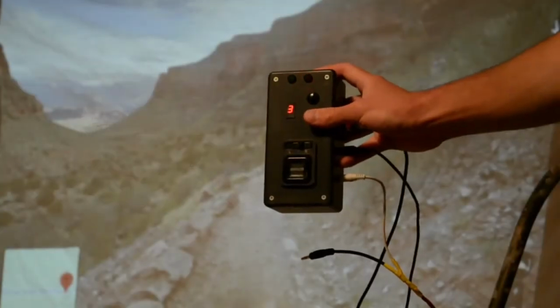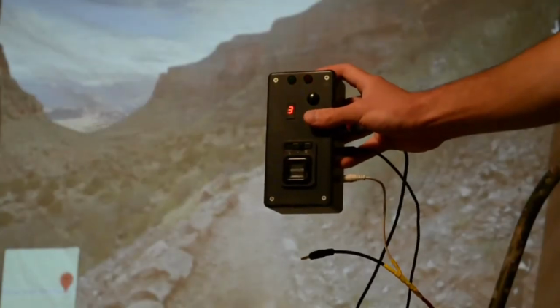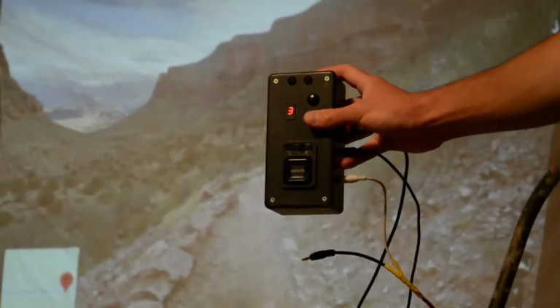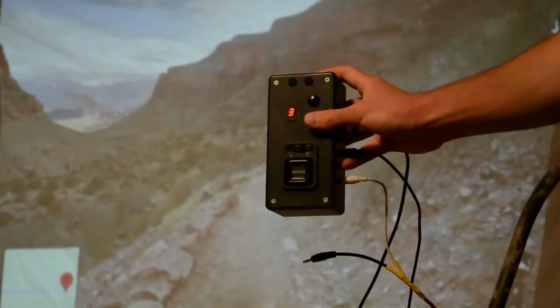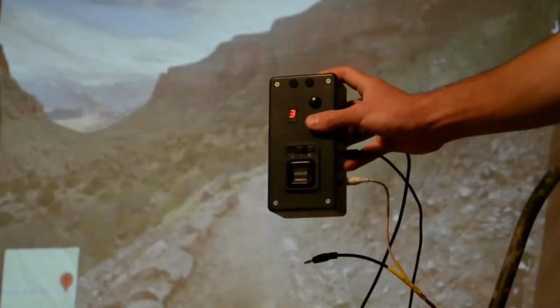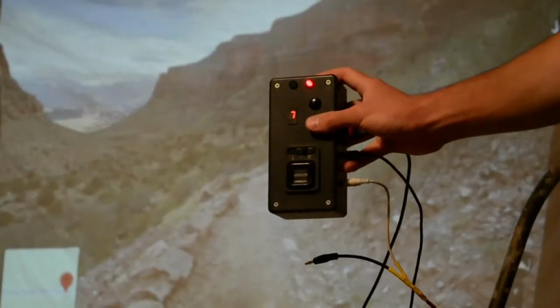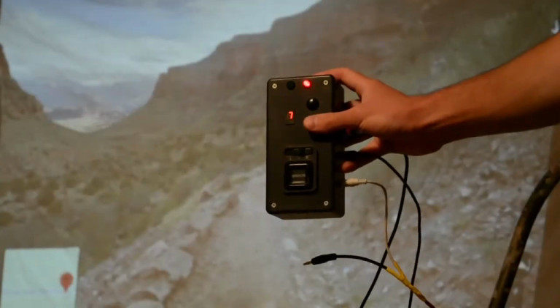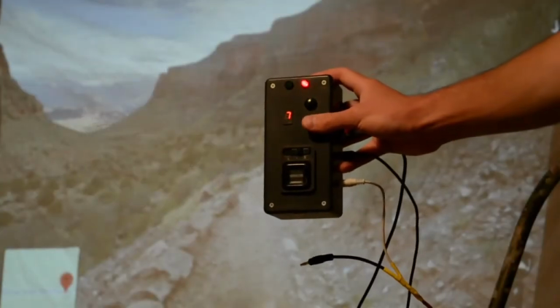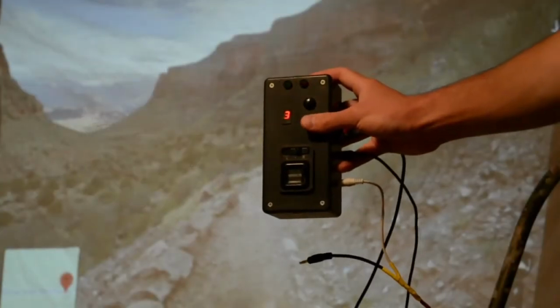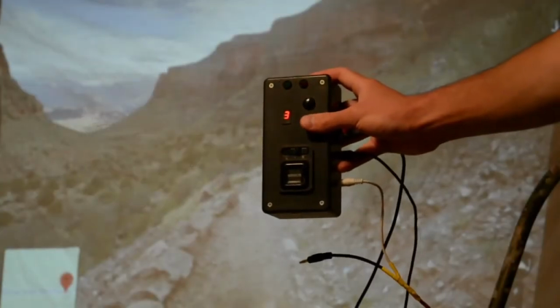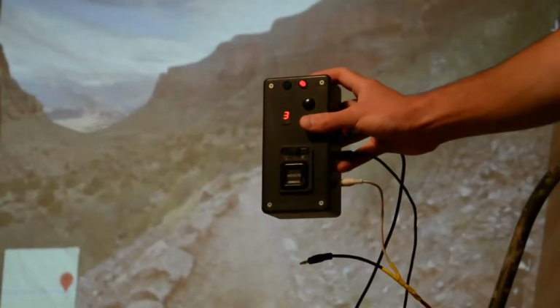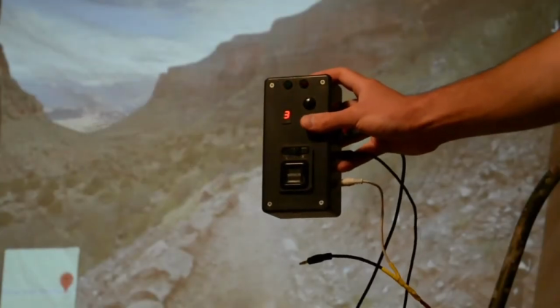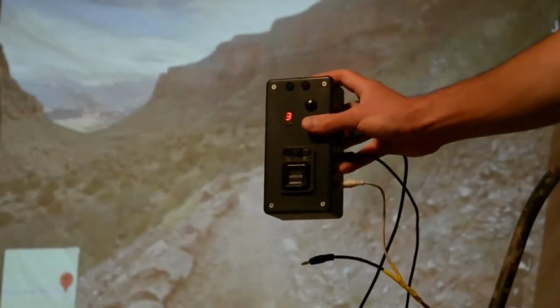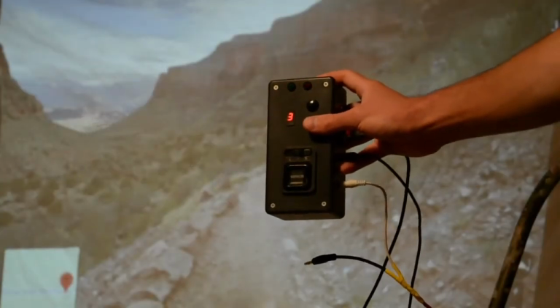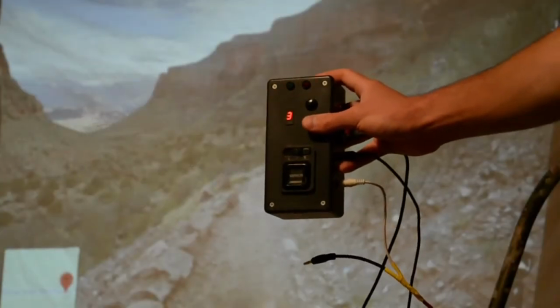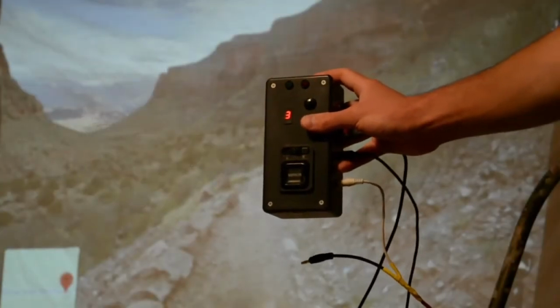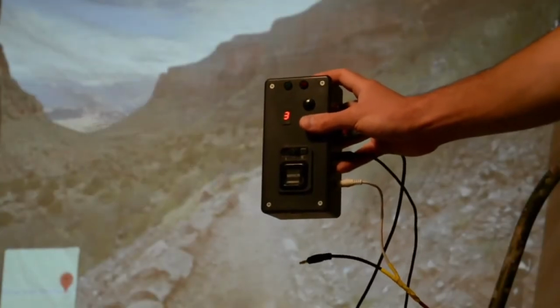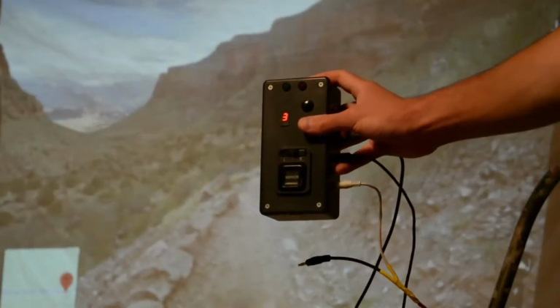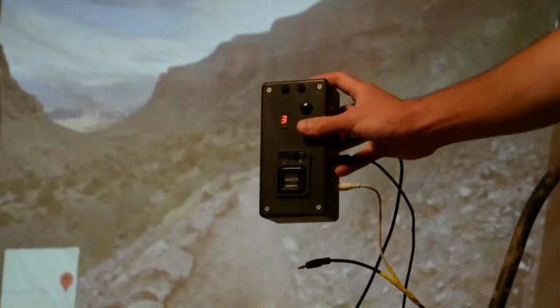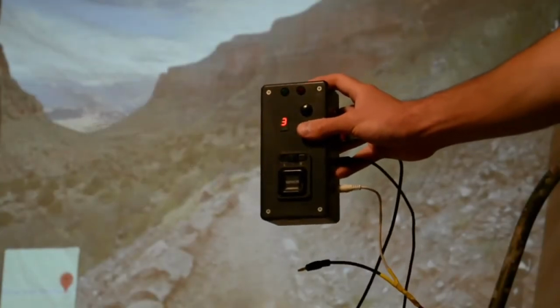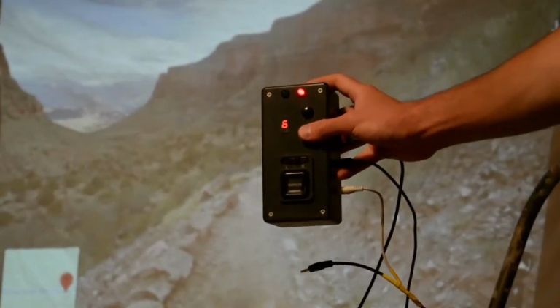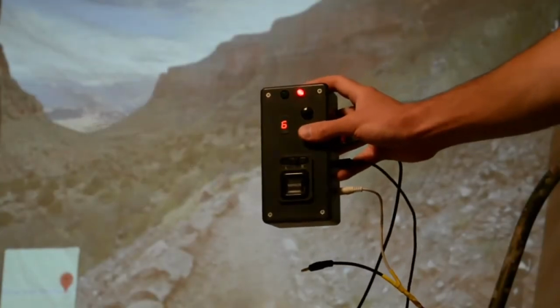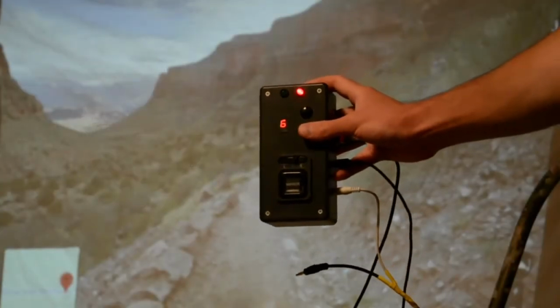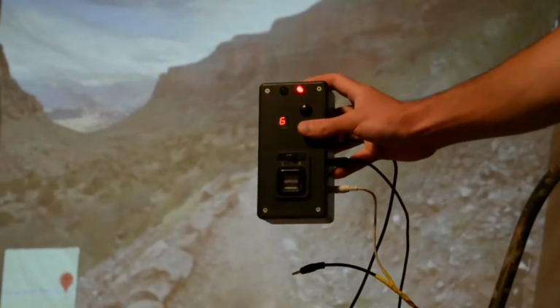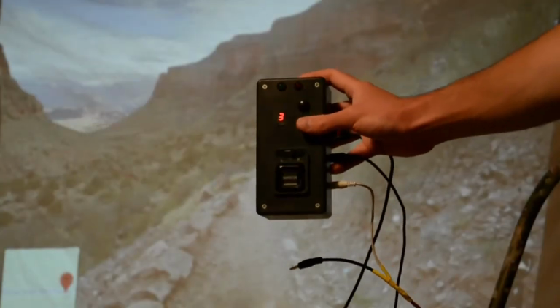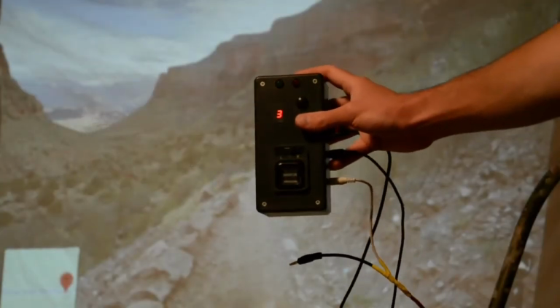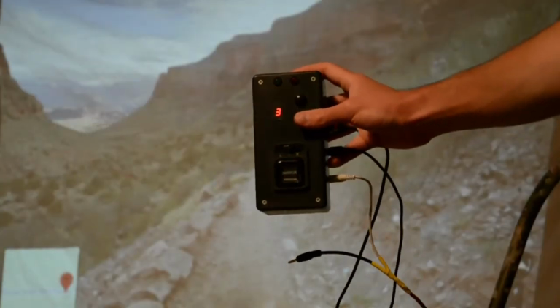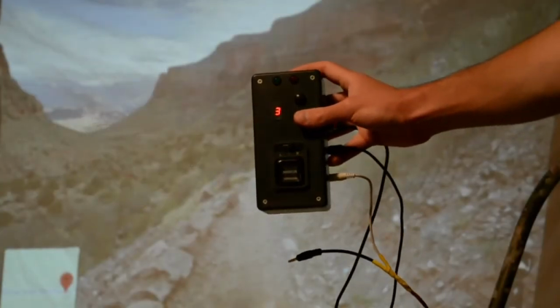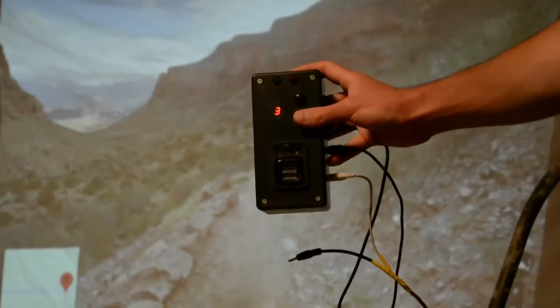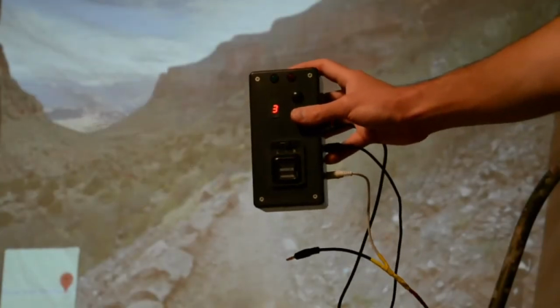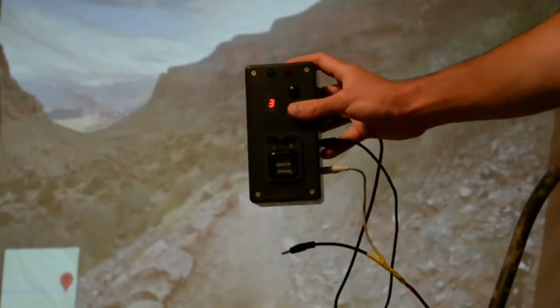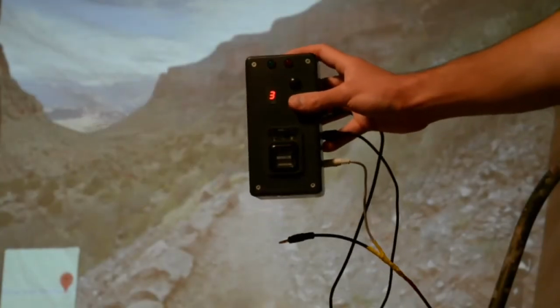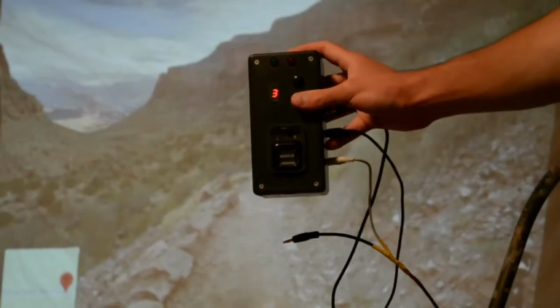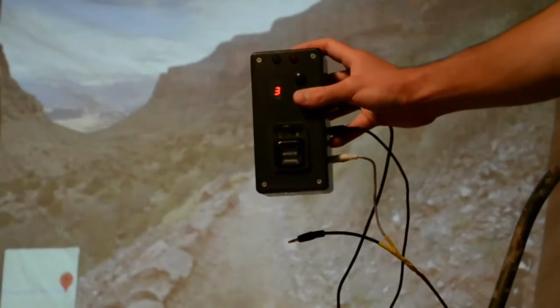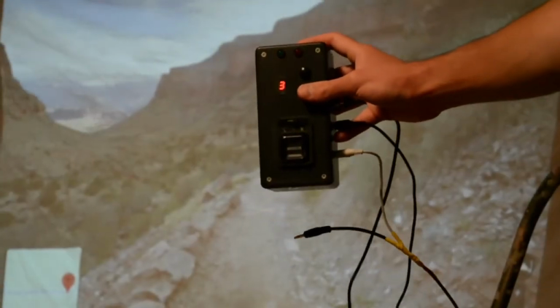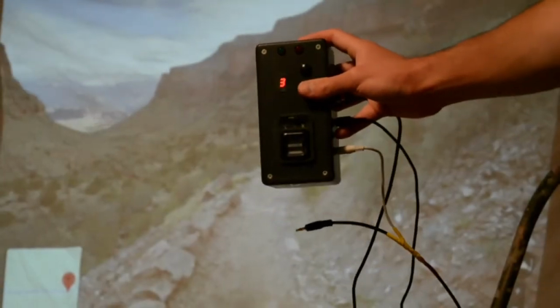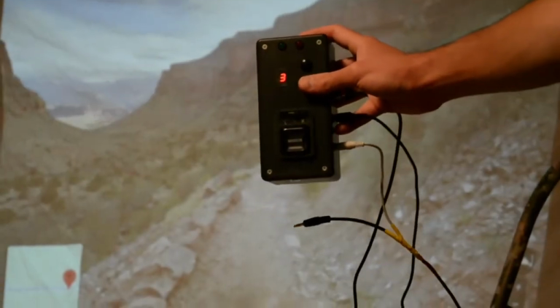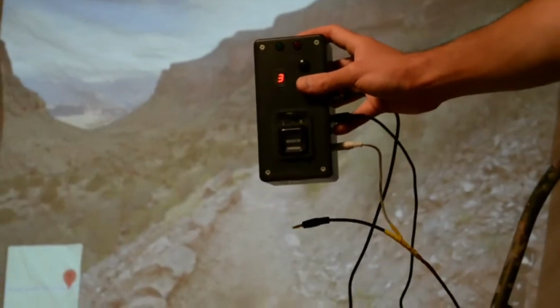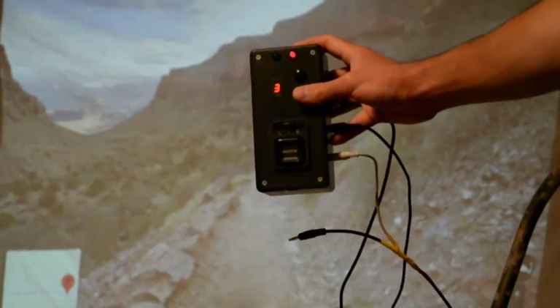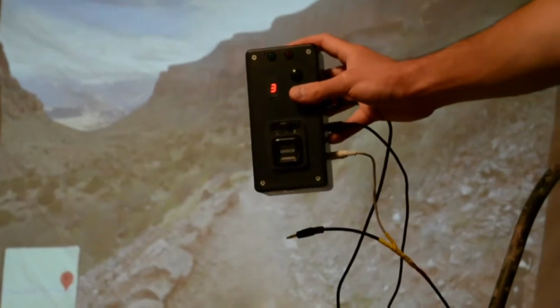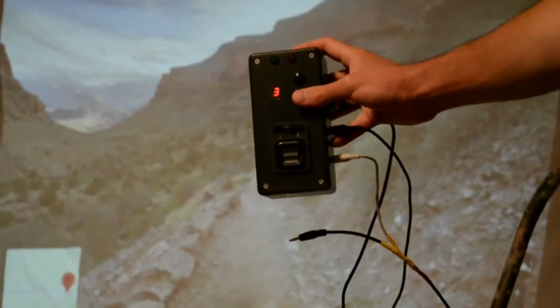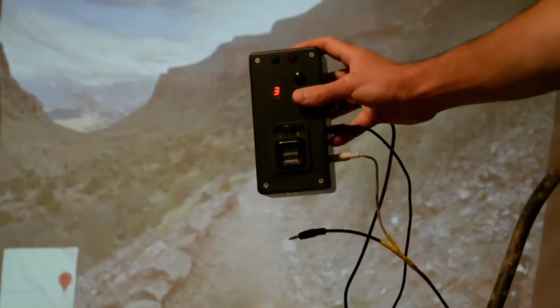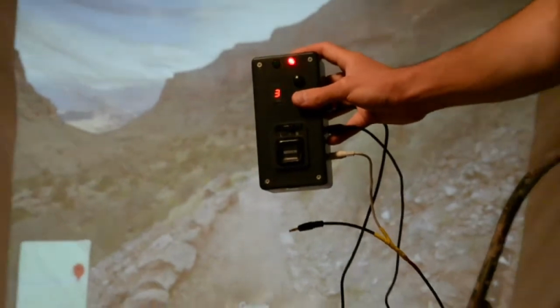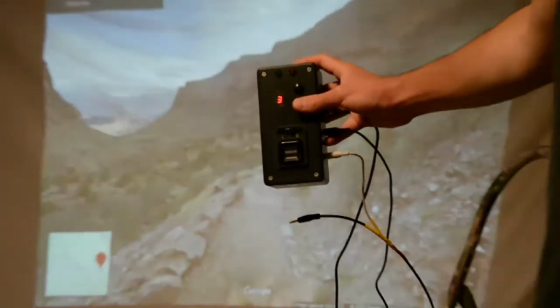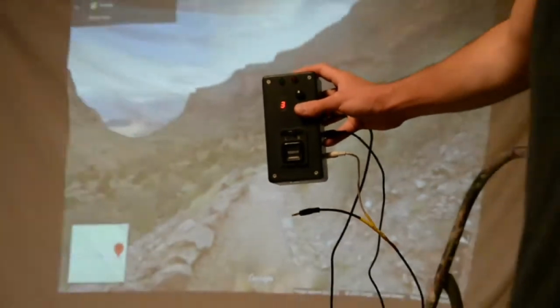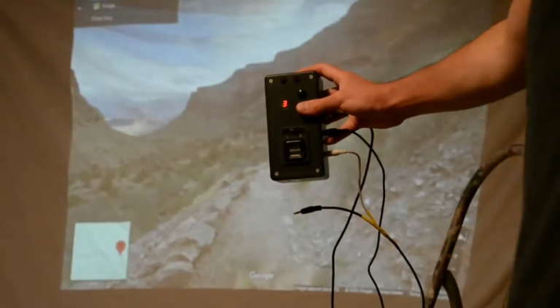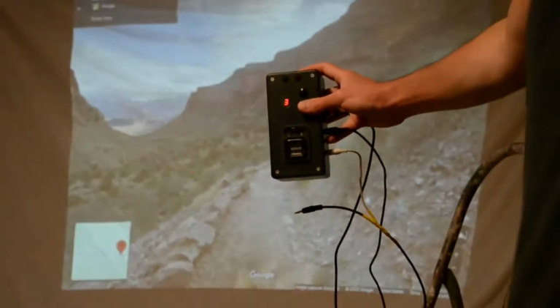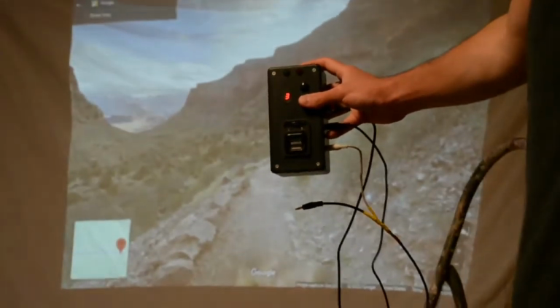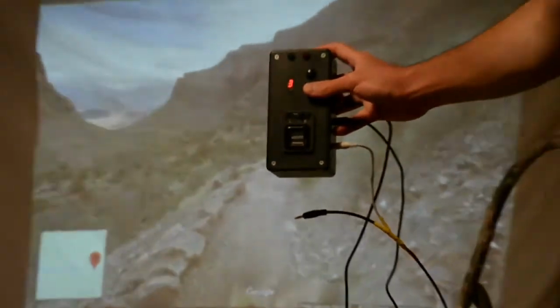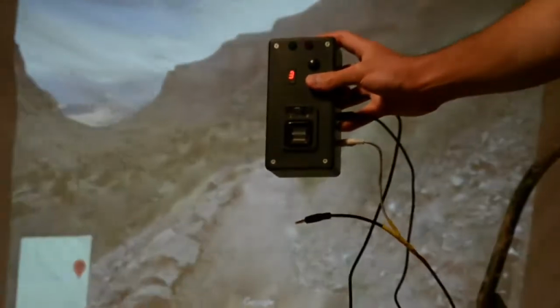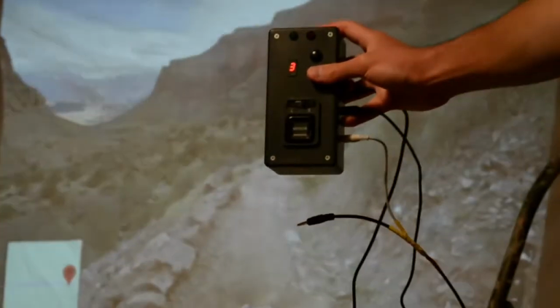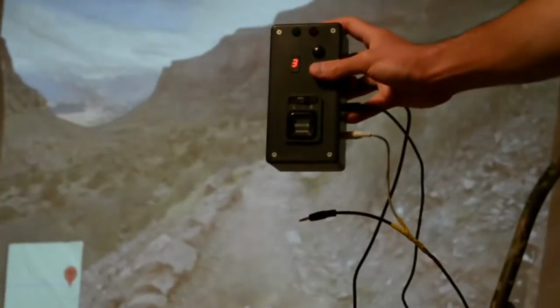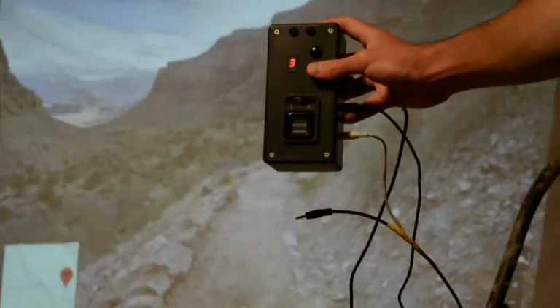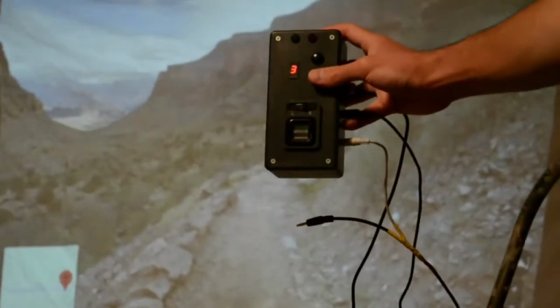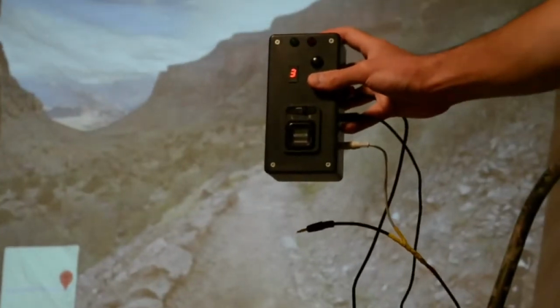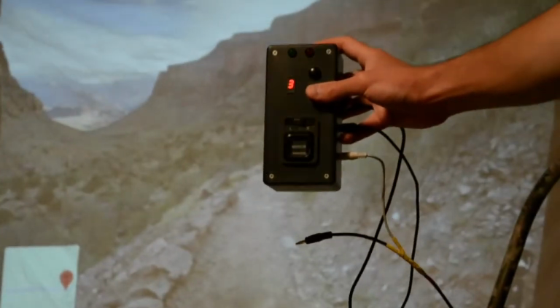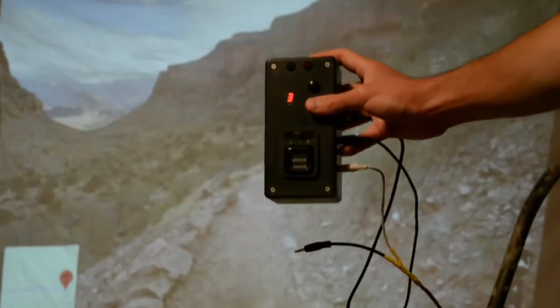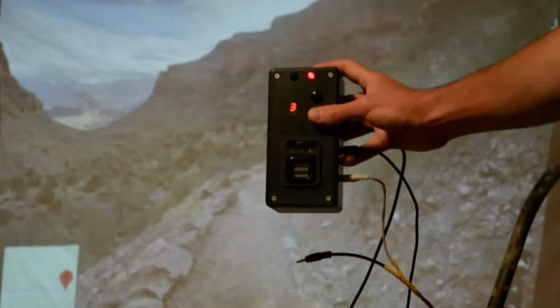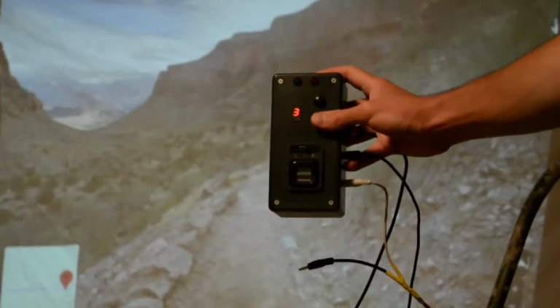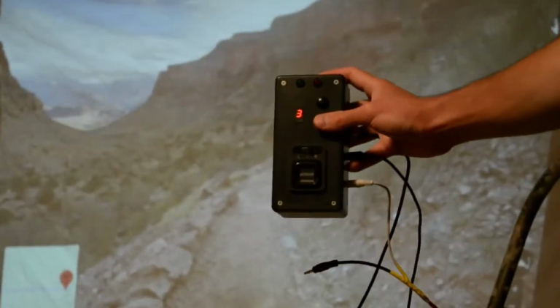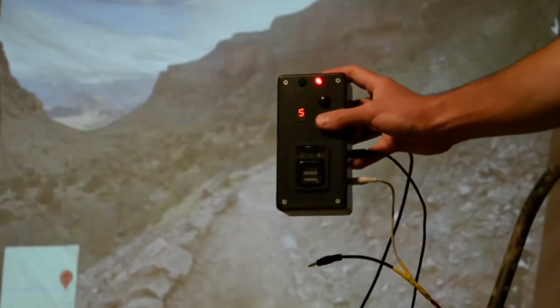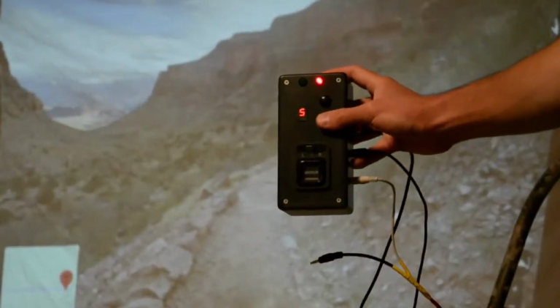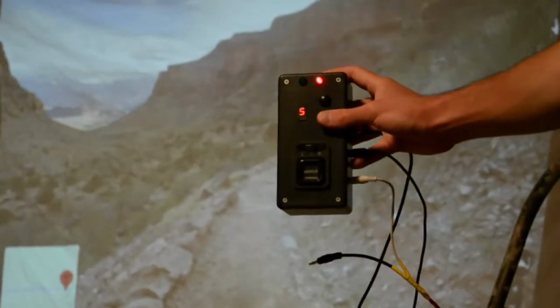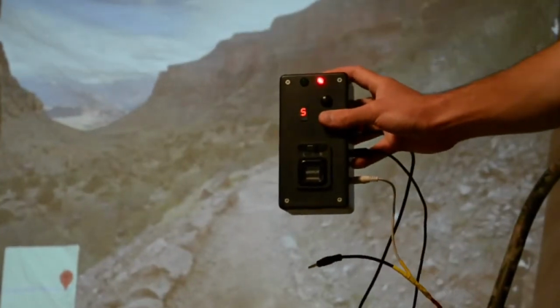By using up and down push buttons, I can also adjust the number of elliptical steps that are required to equal one step forward in the Street View.